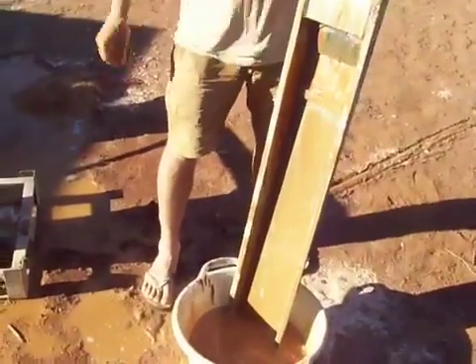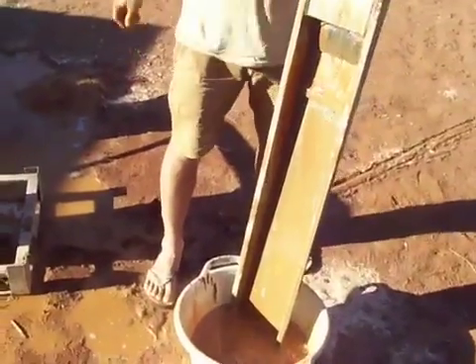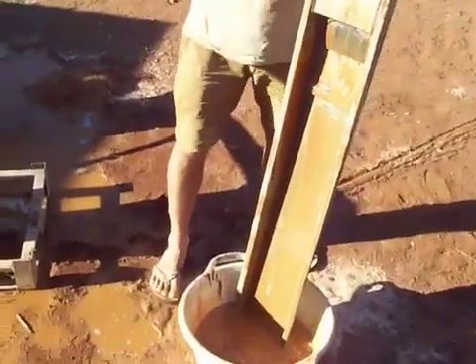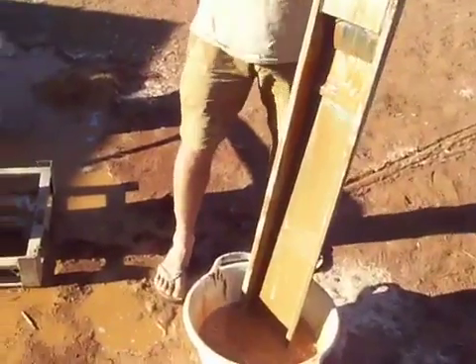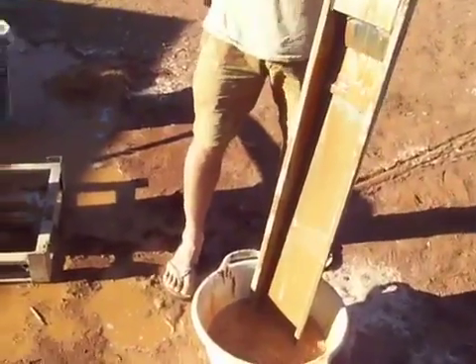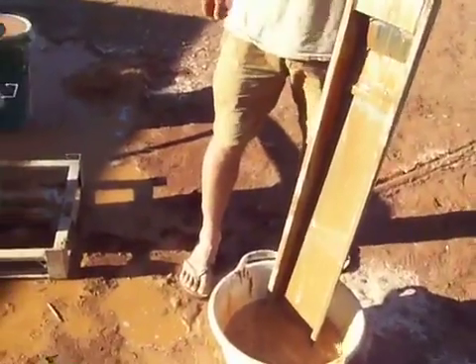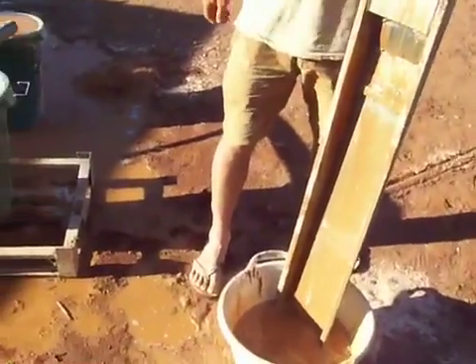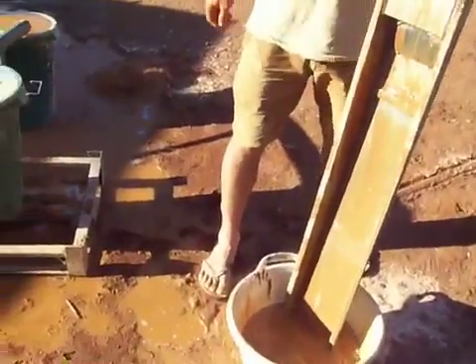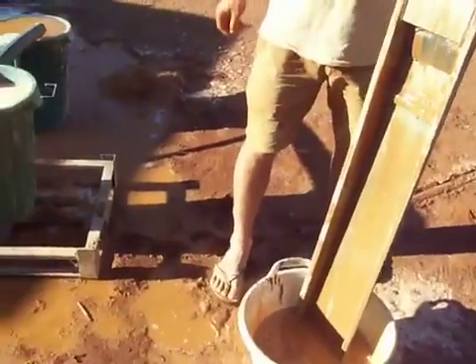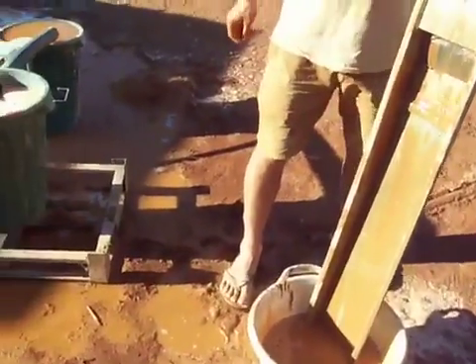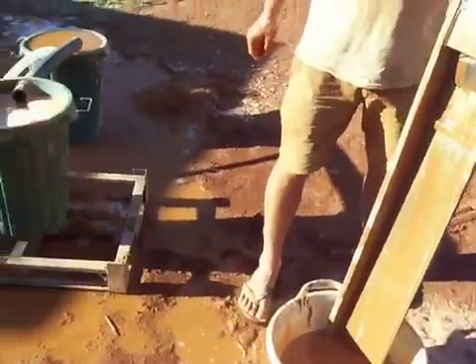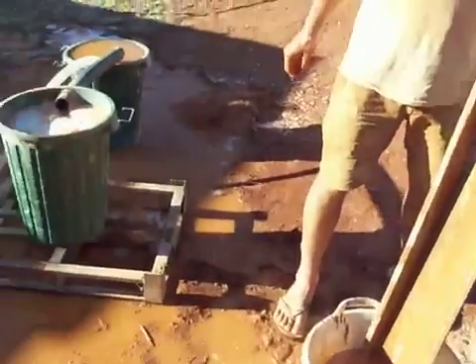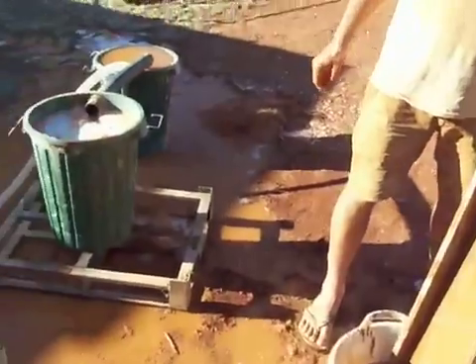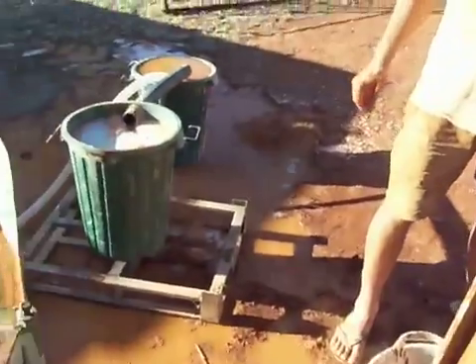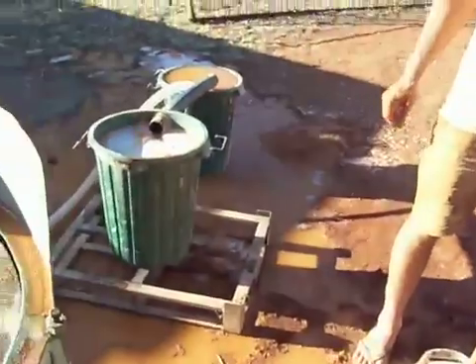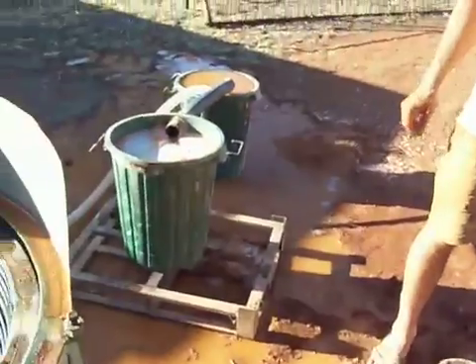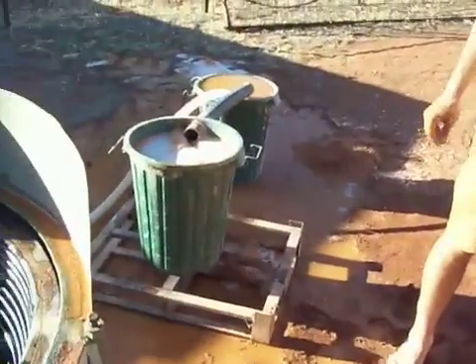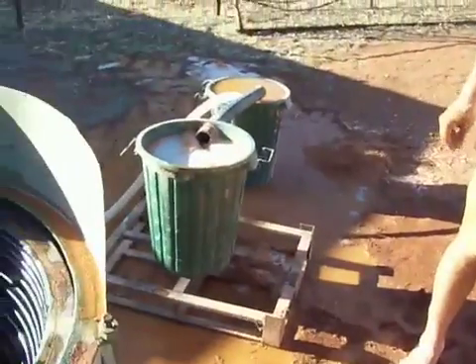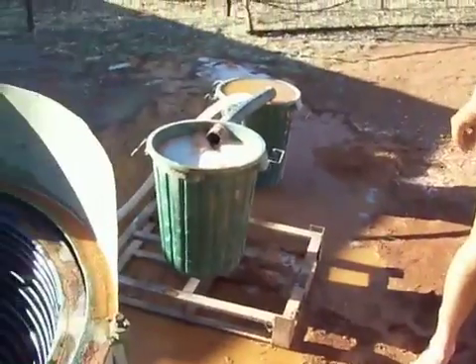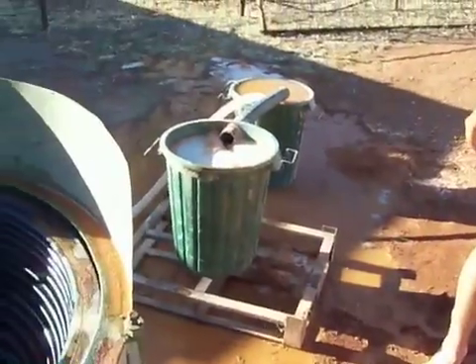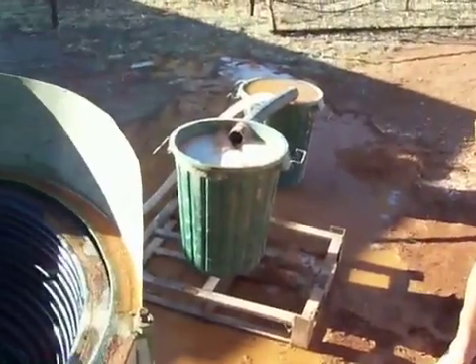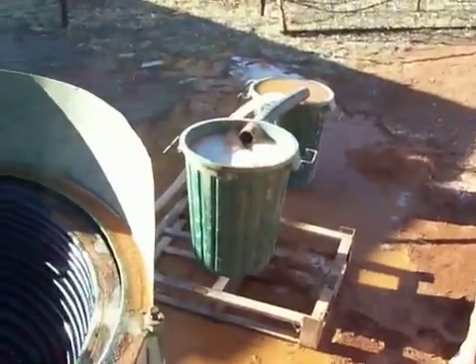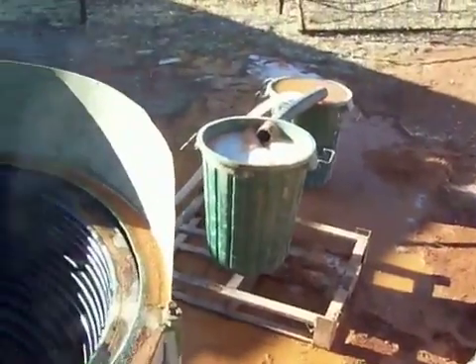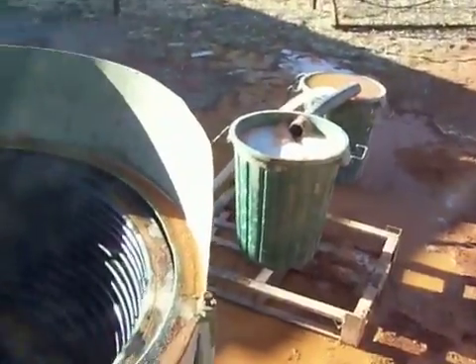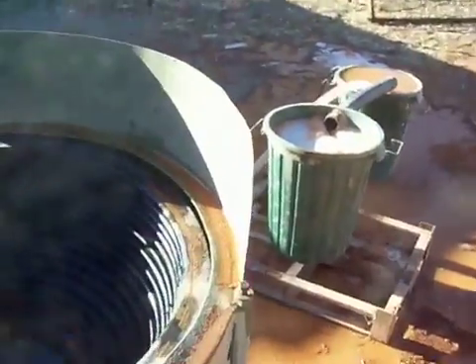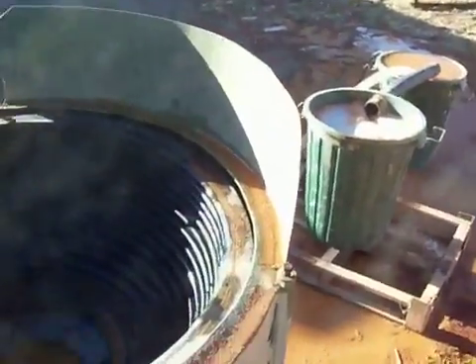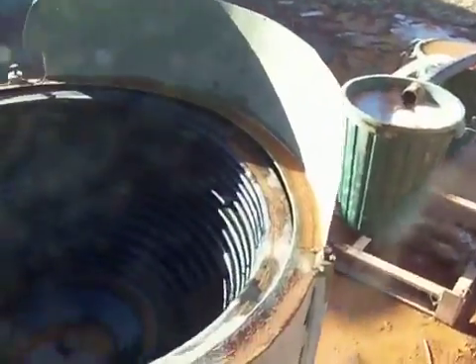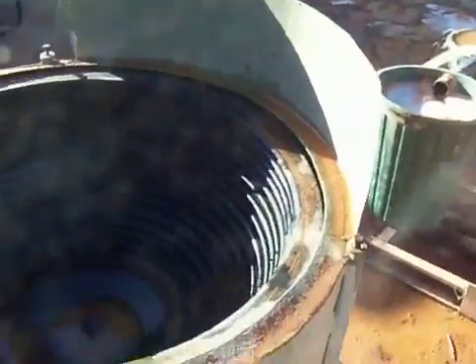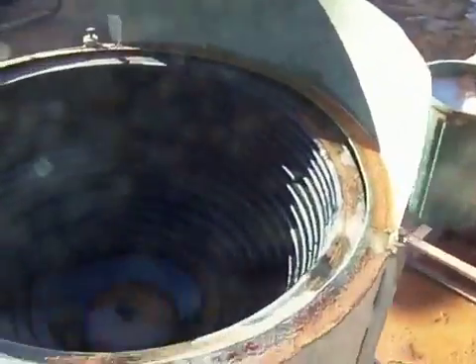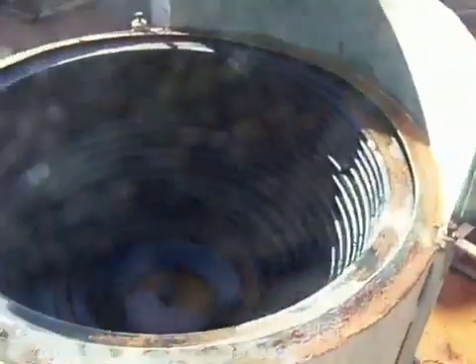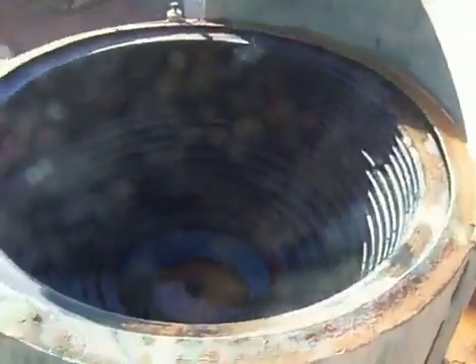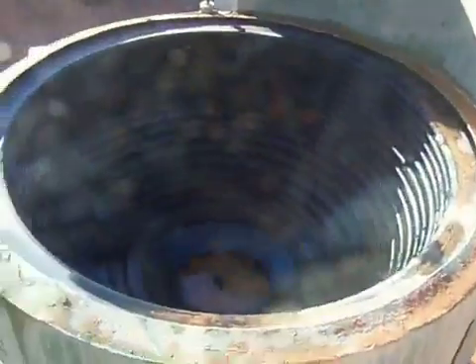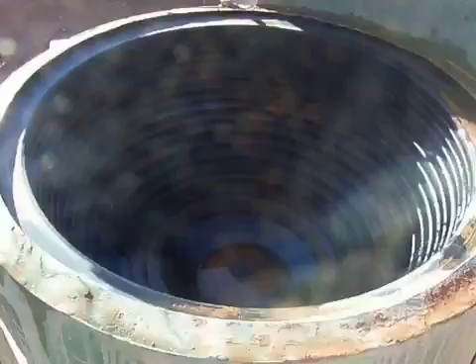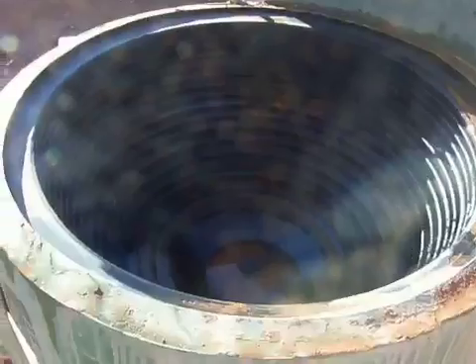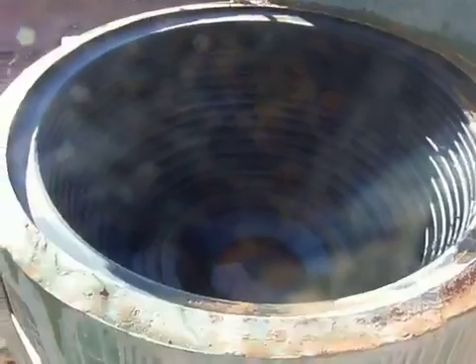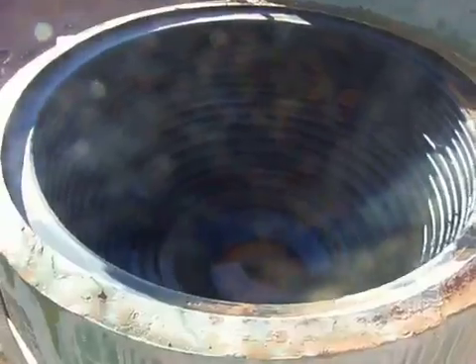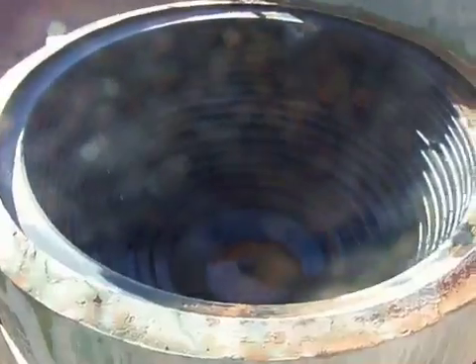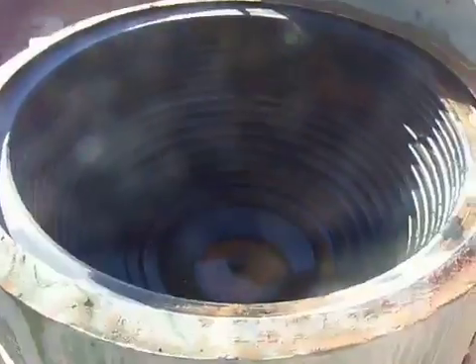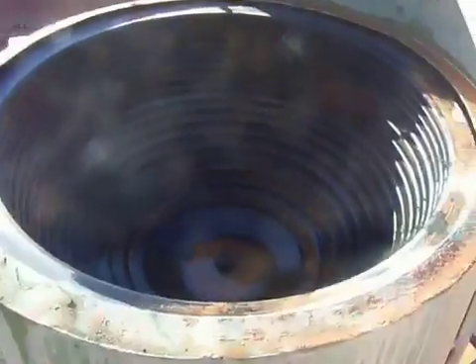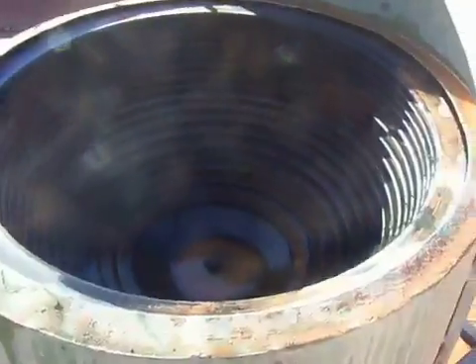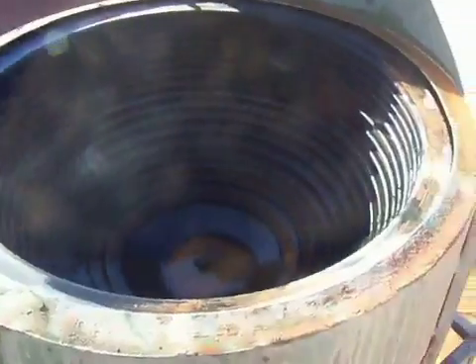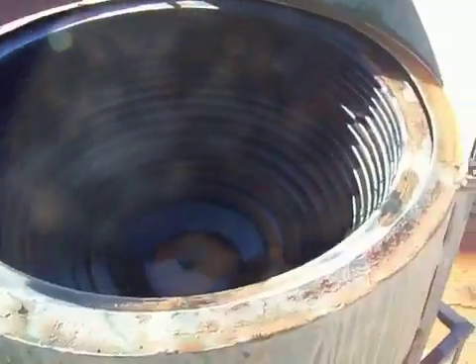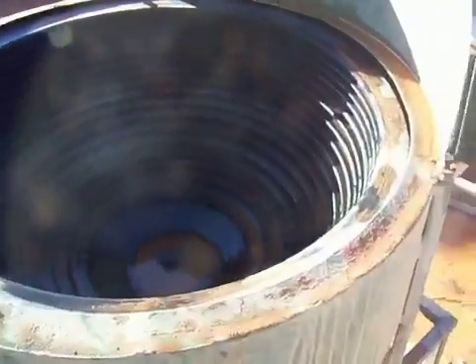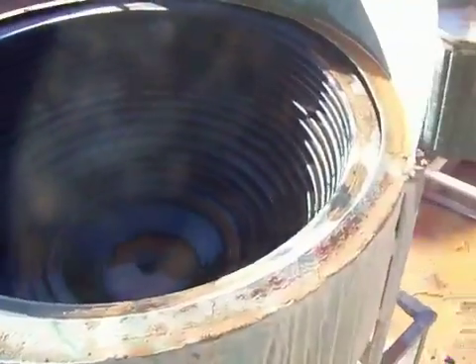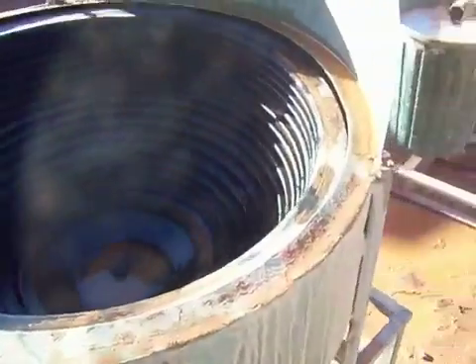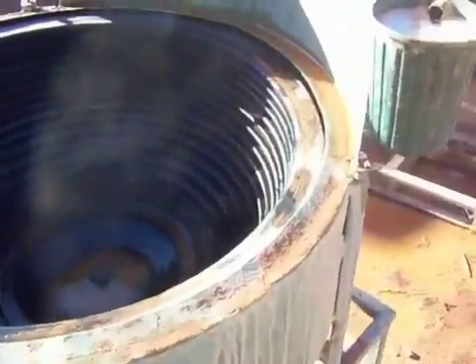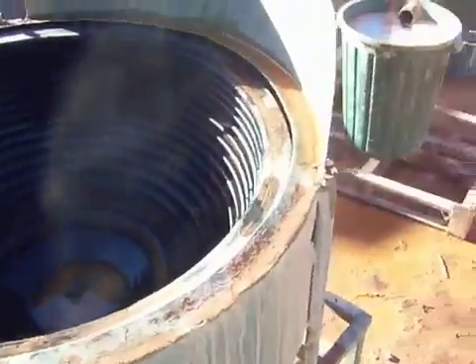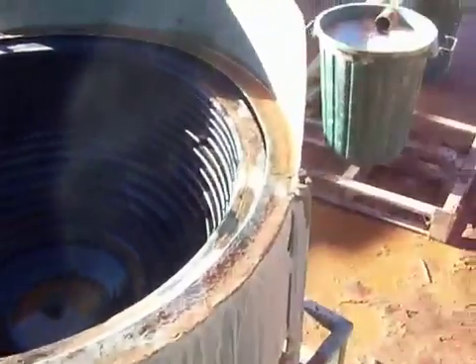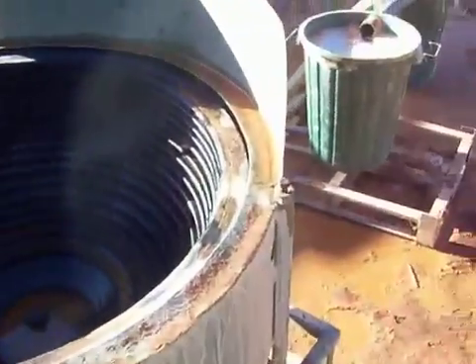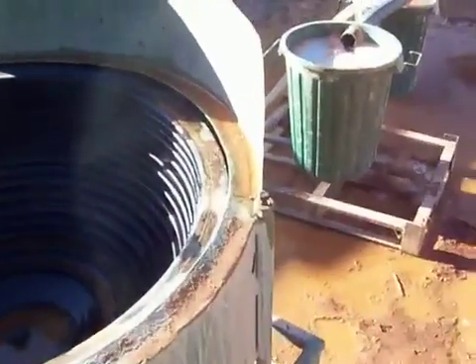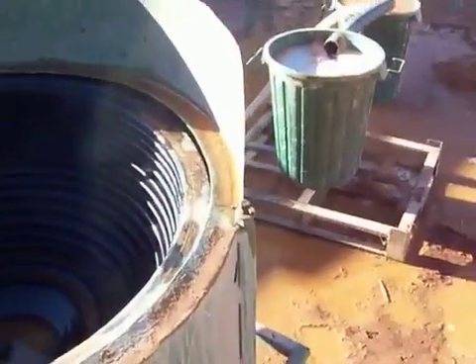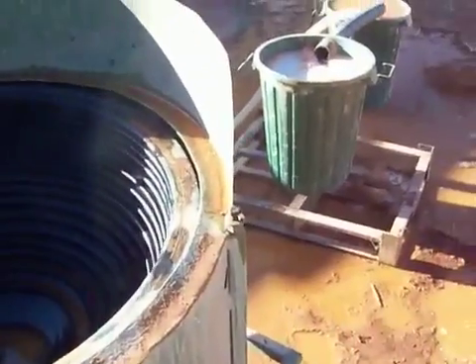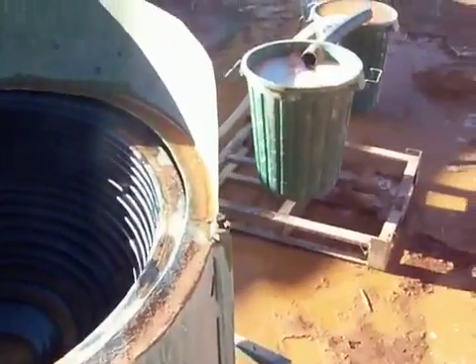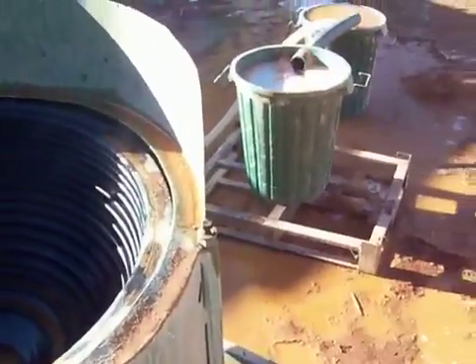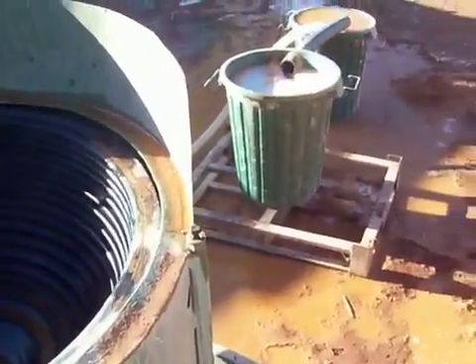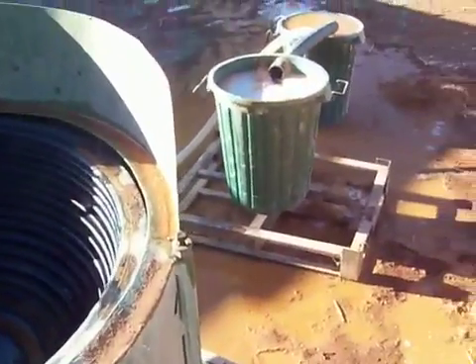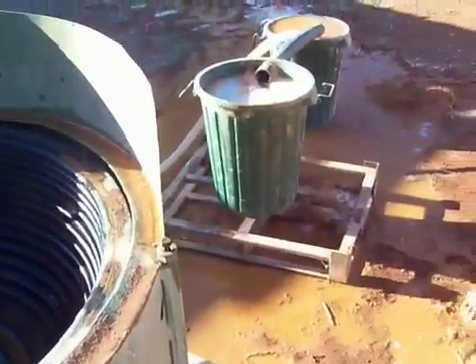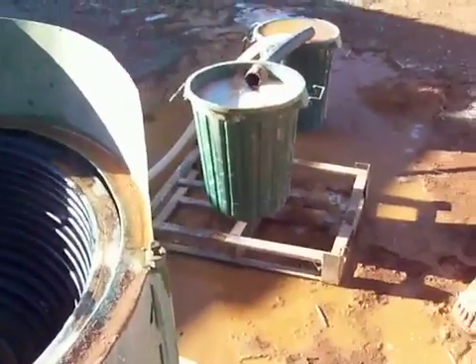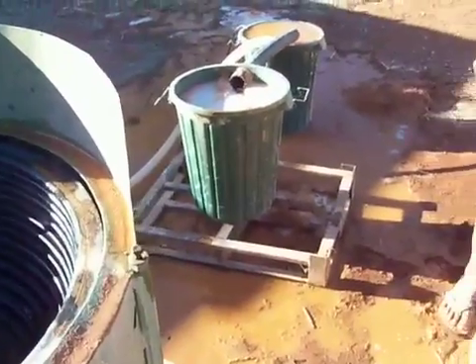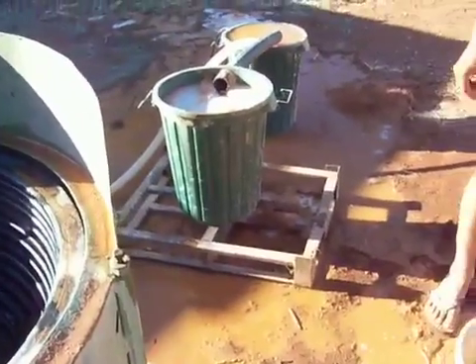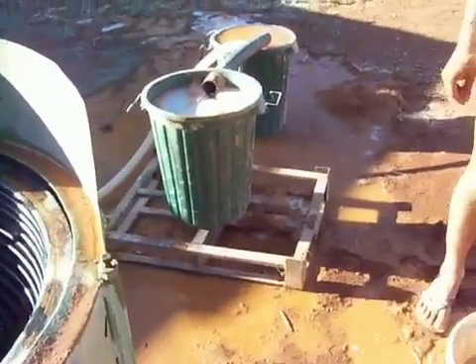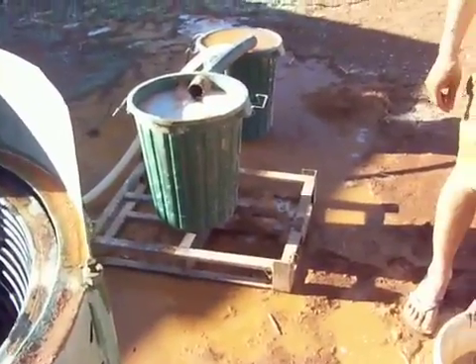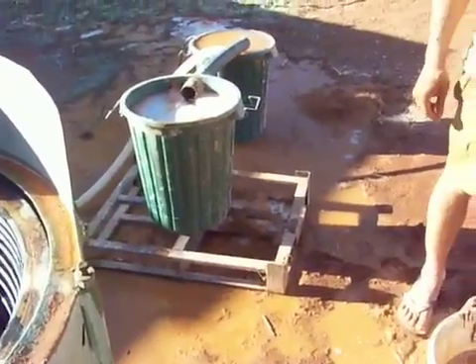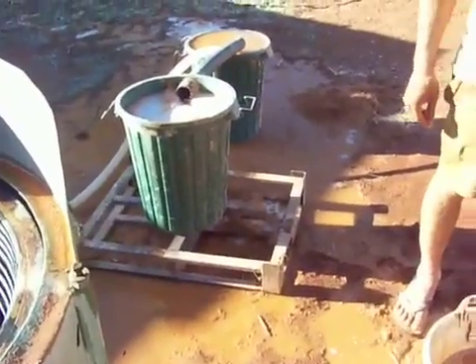So that's about it for the concentrator. Hope you've liked that and I'll show you the final step with the amalgam bowl next video. Thank you.